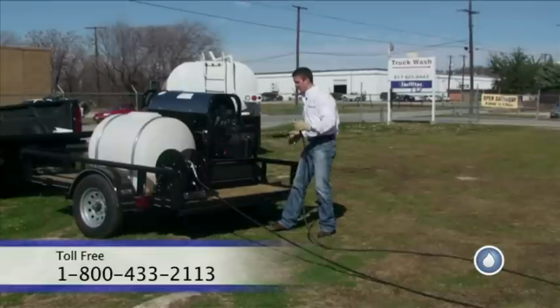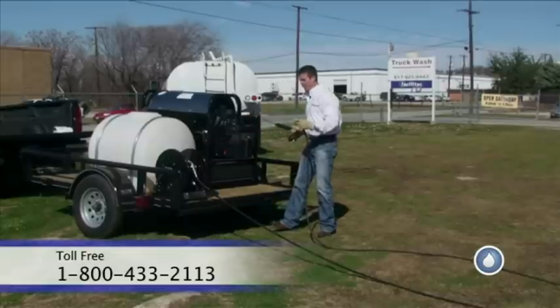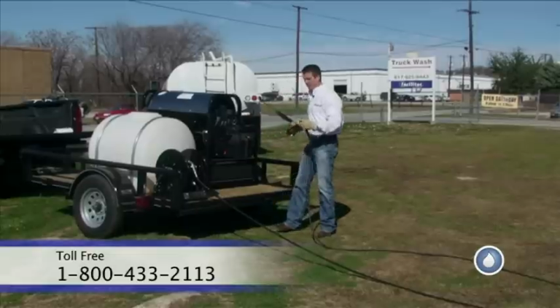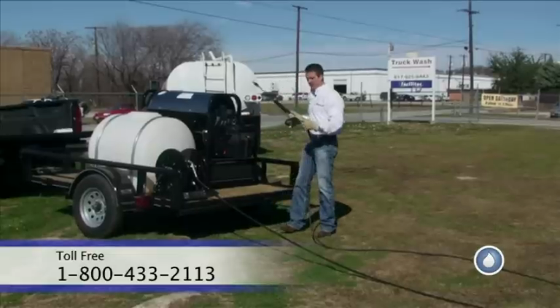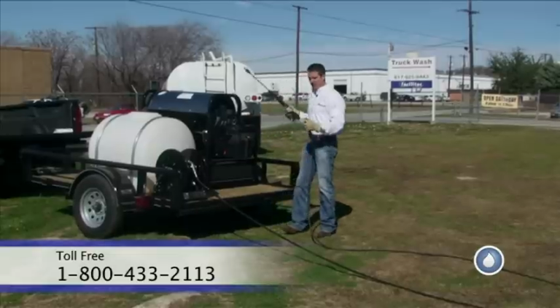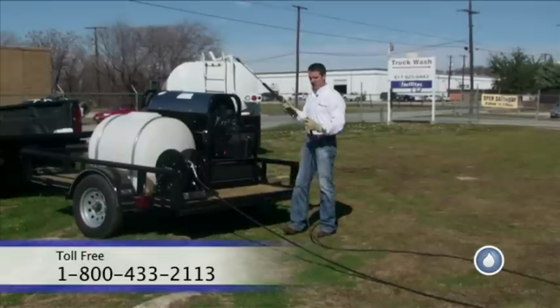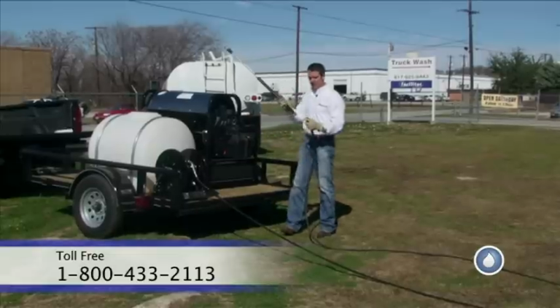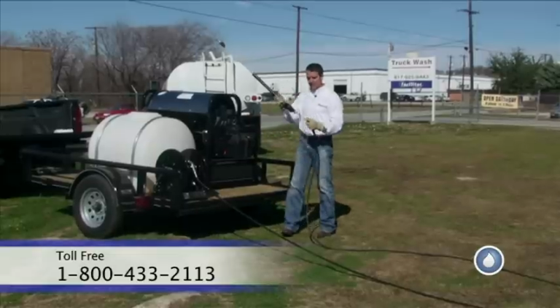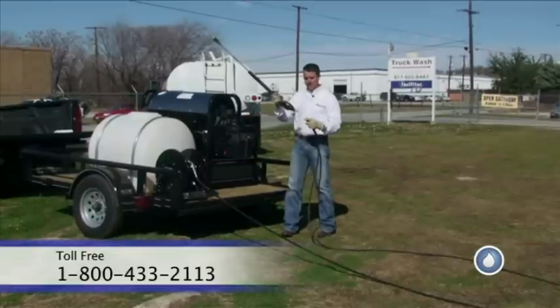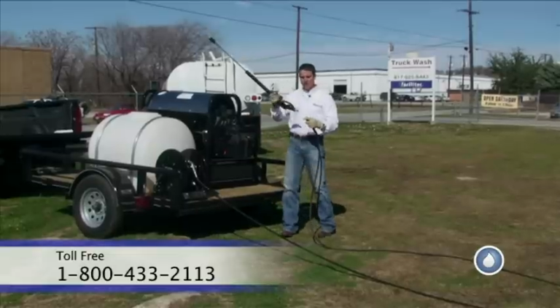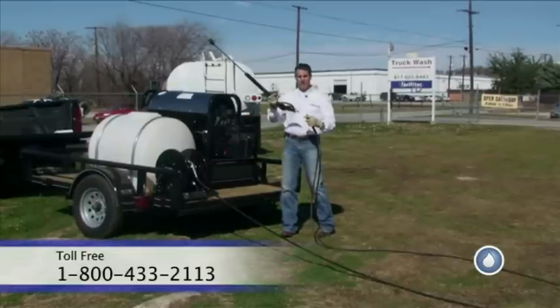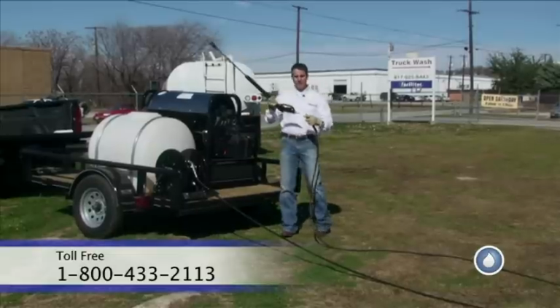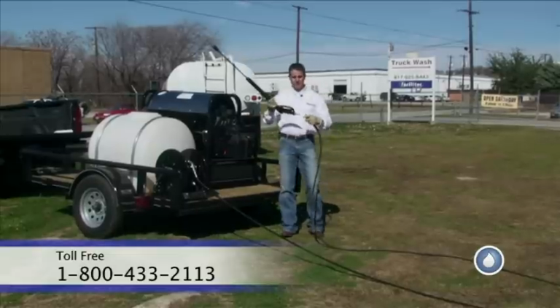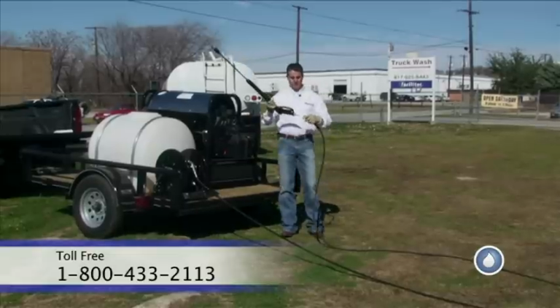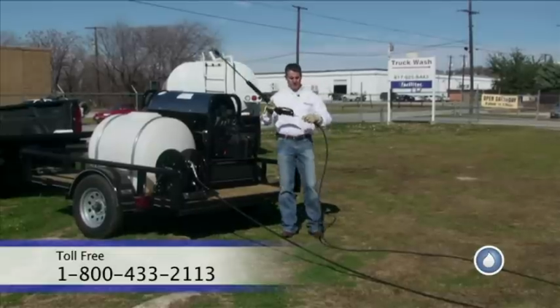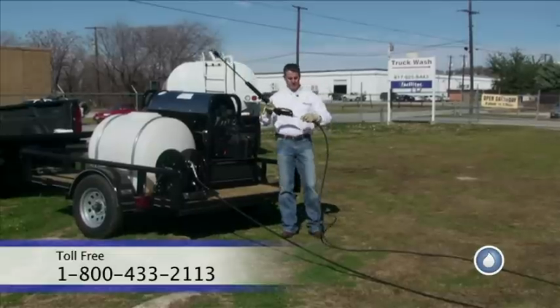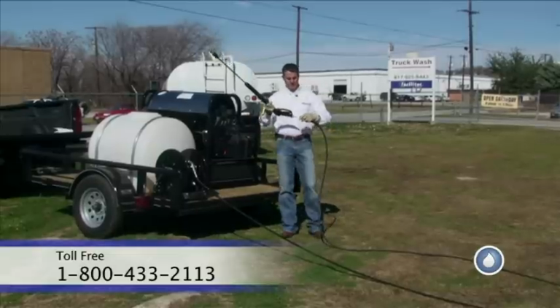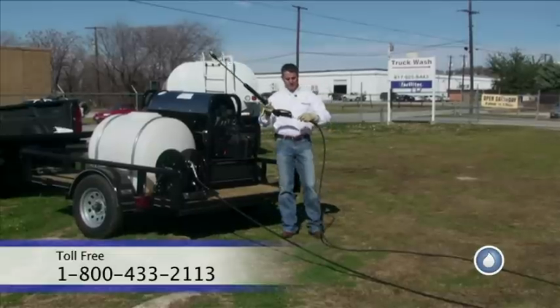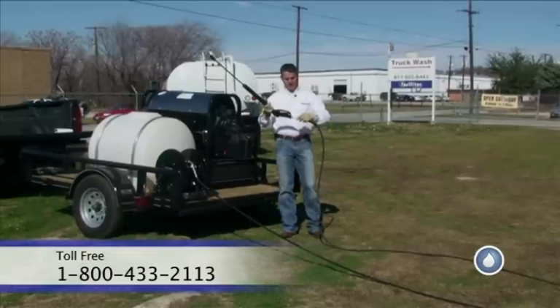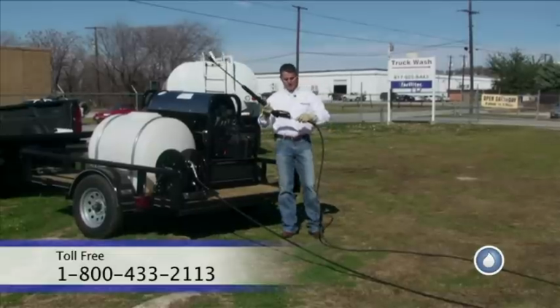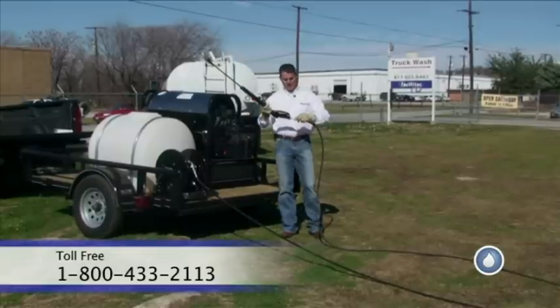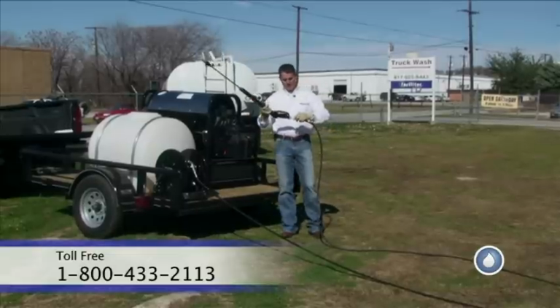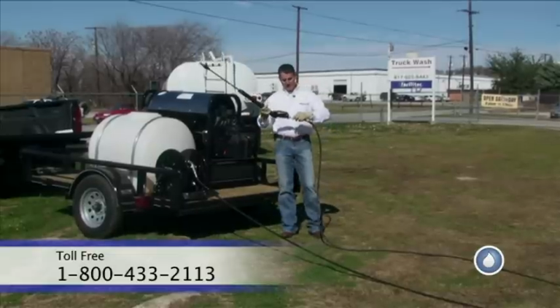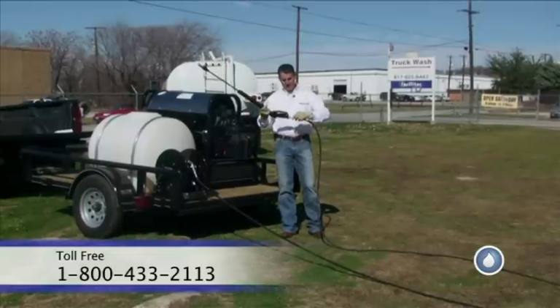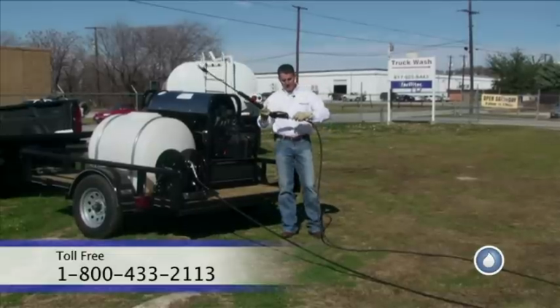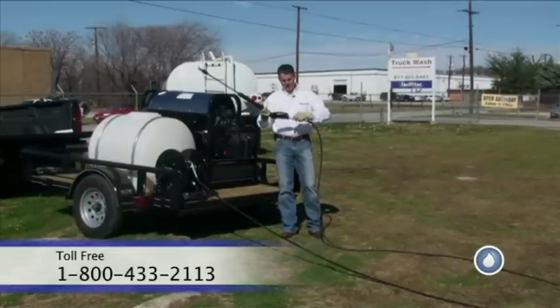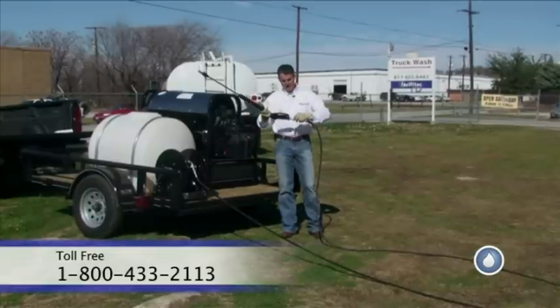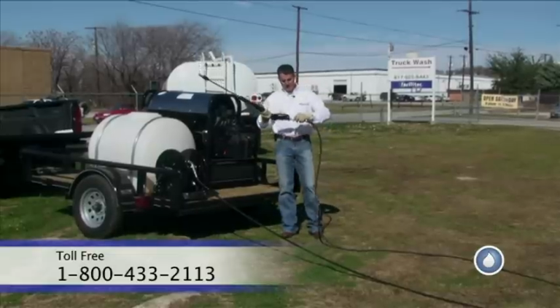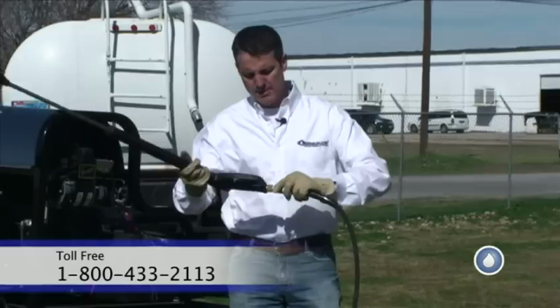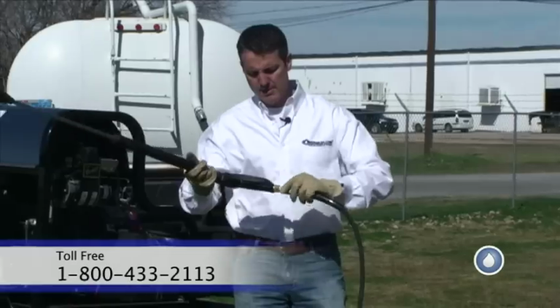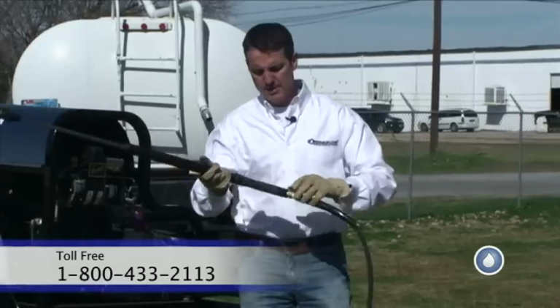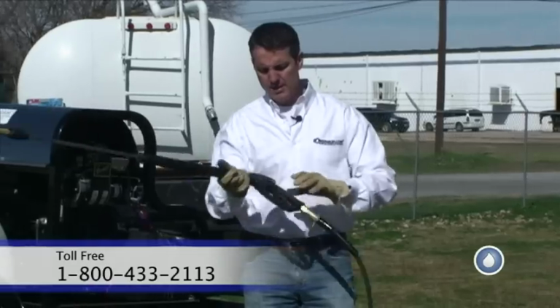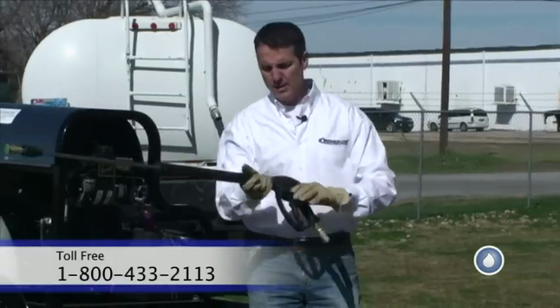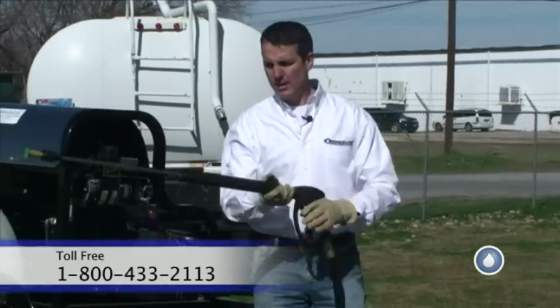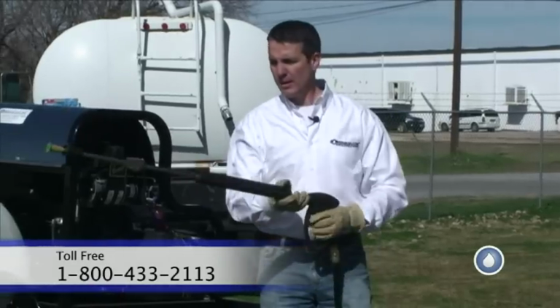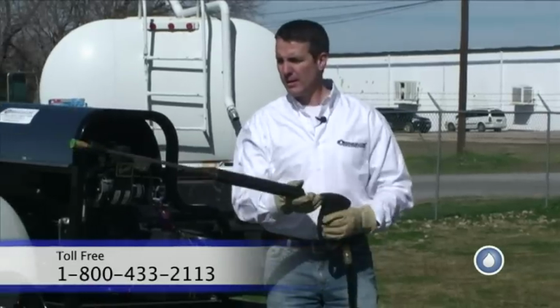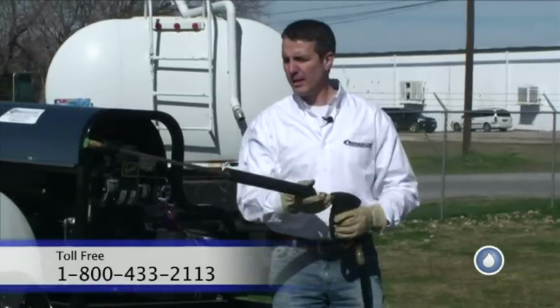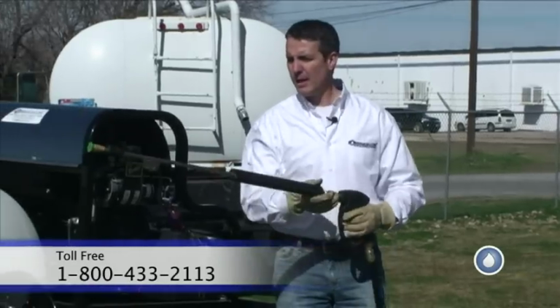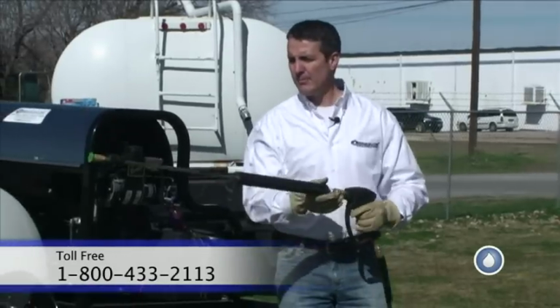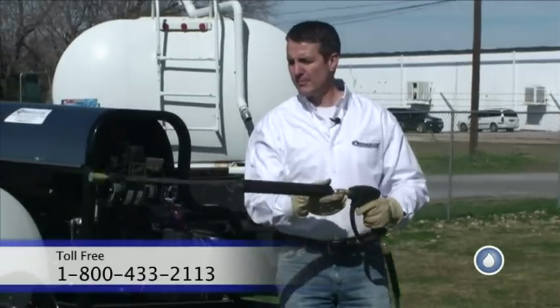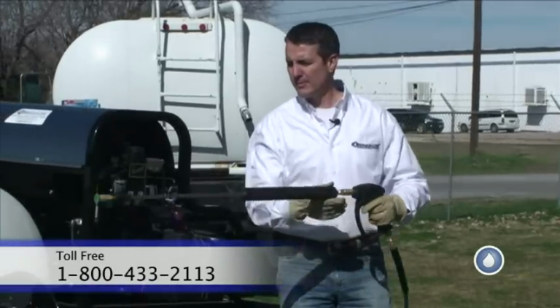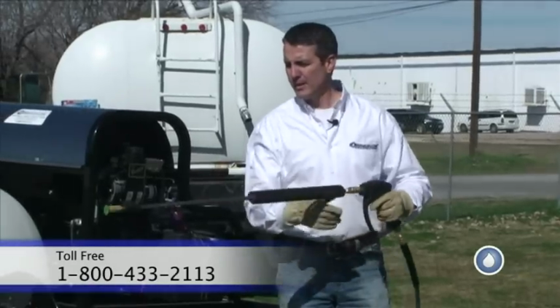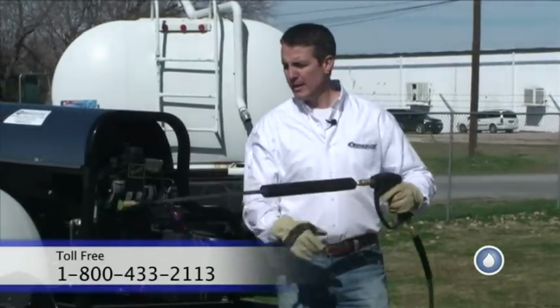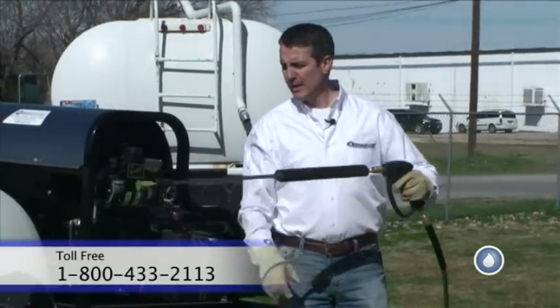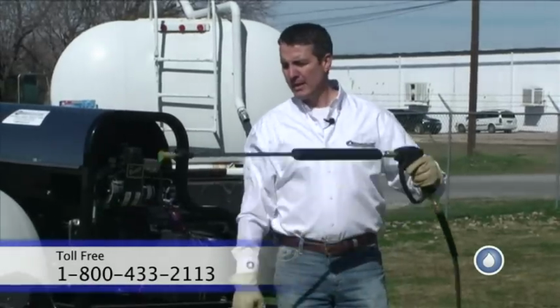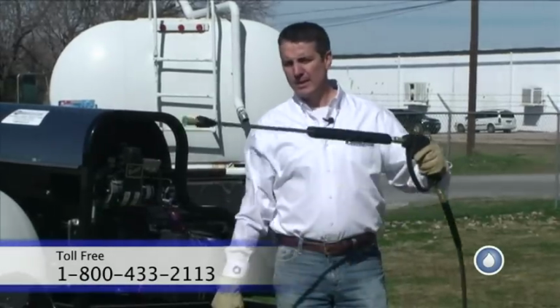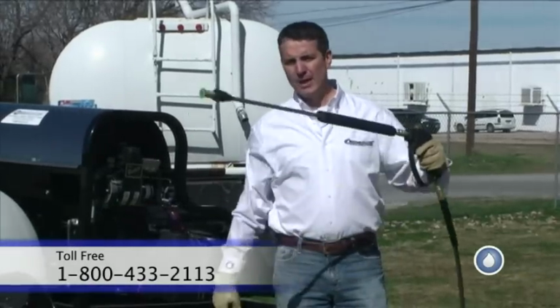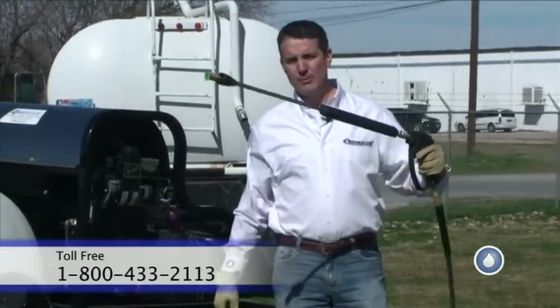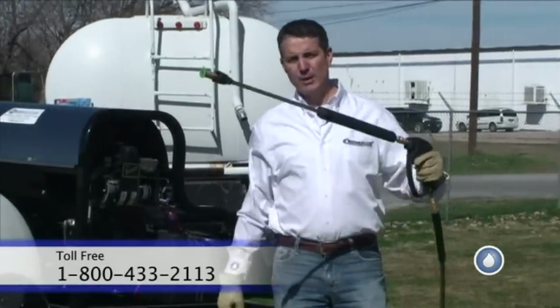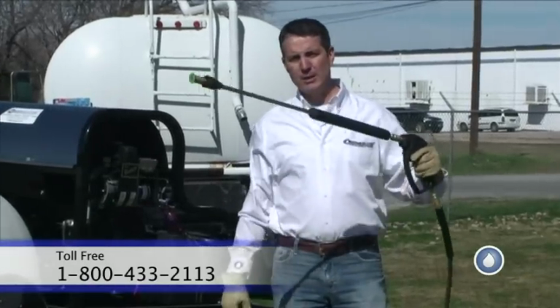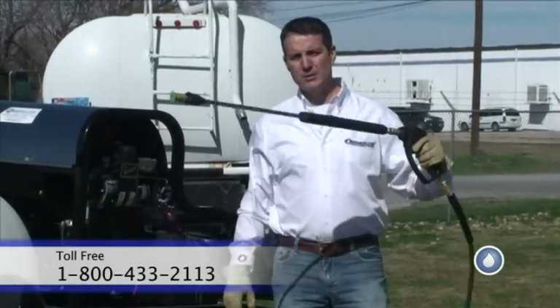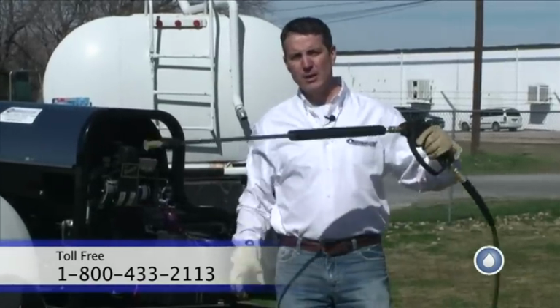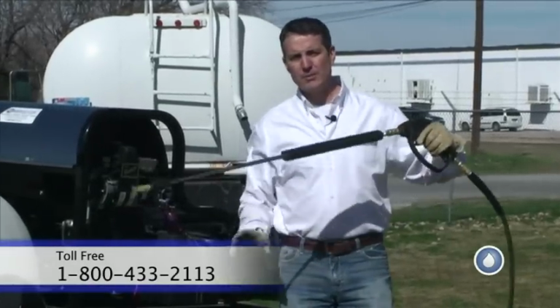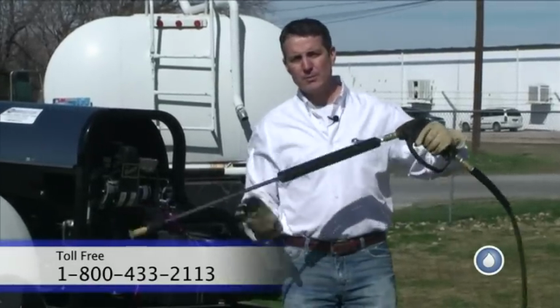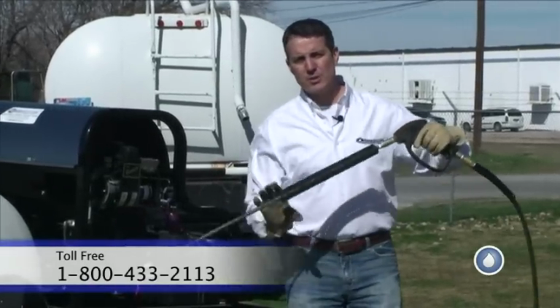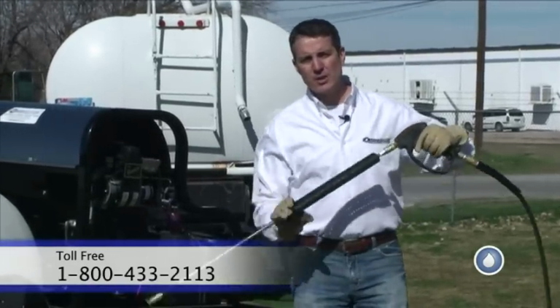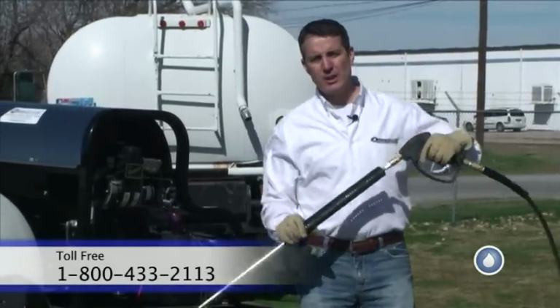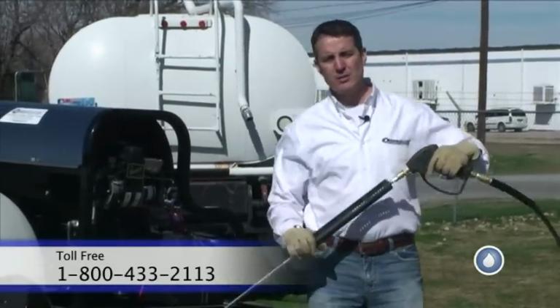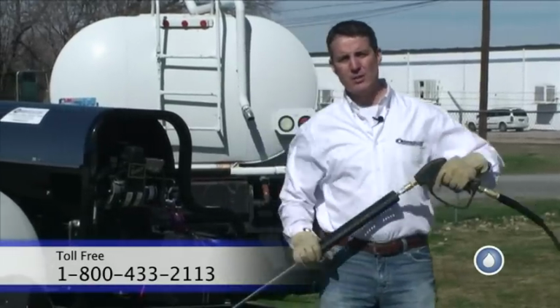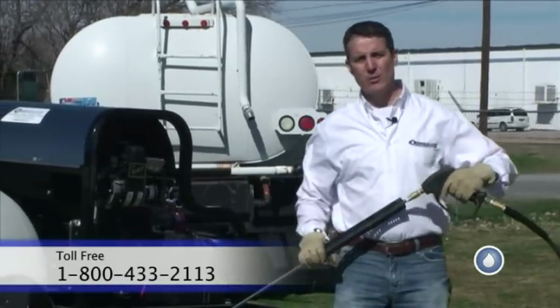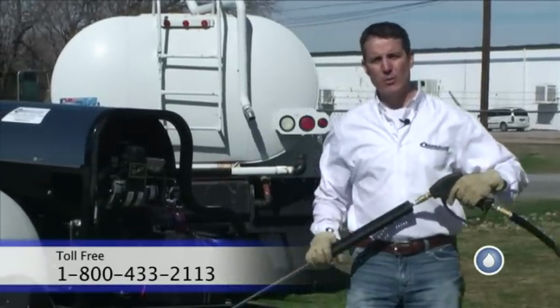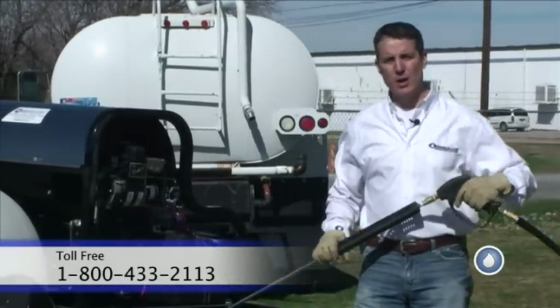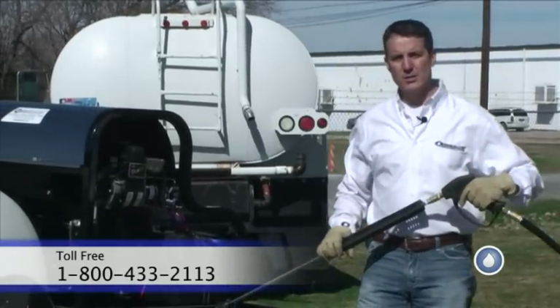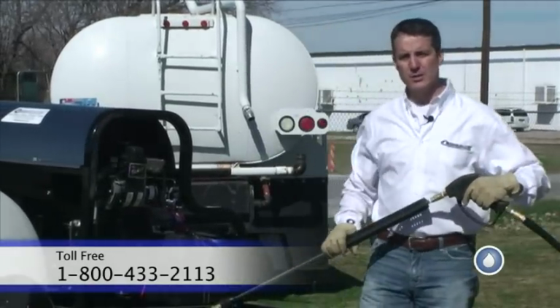Quick couplers on my hose and my wand, on my gun — hook it up. Now I'm ready to start up the machine and start washing.